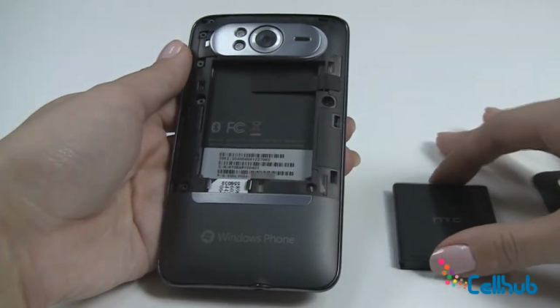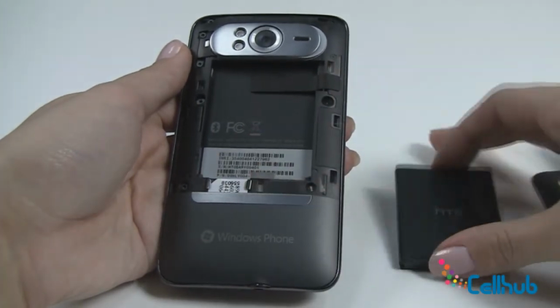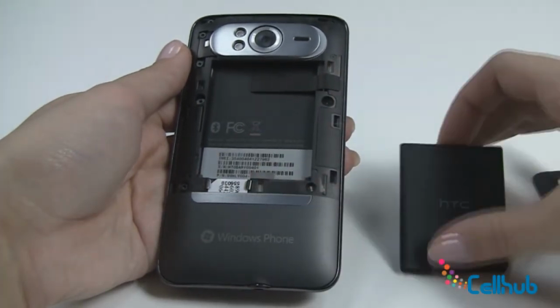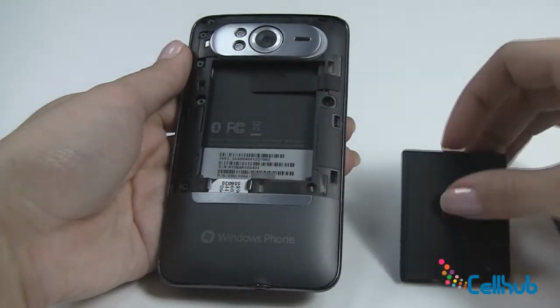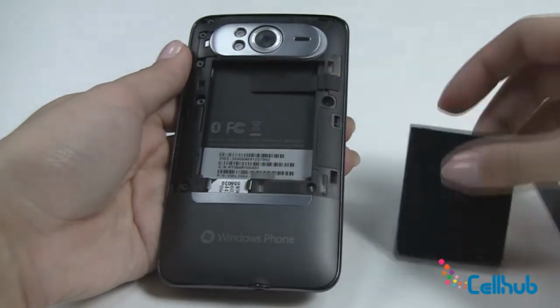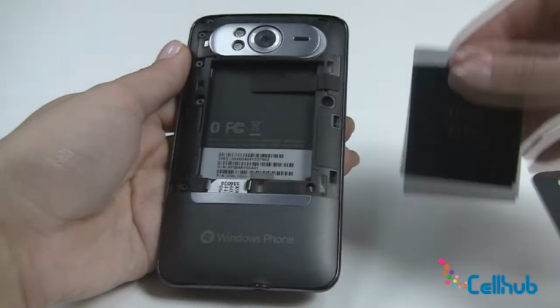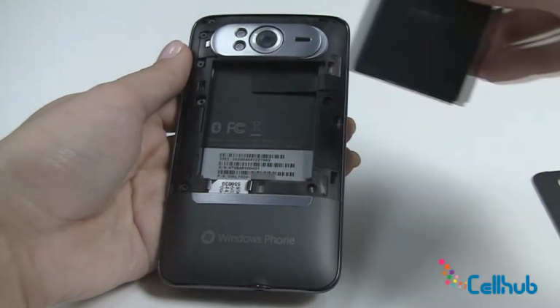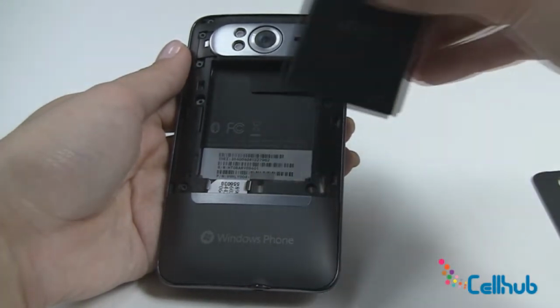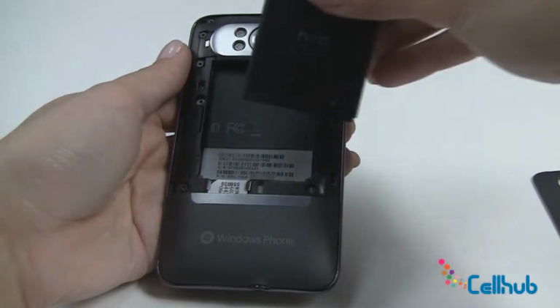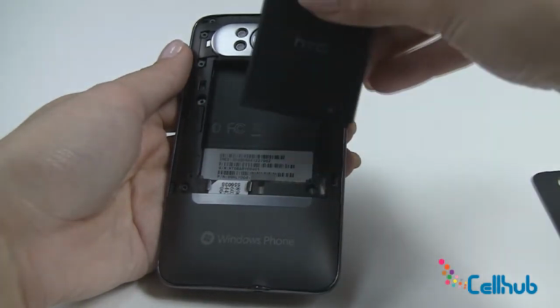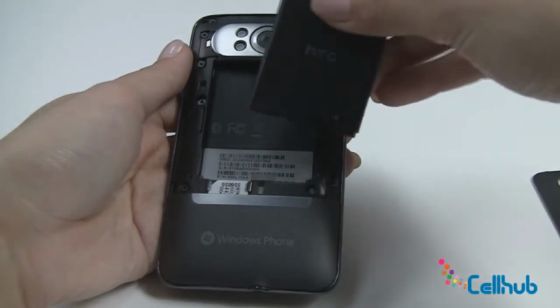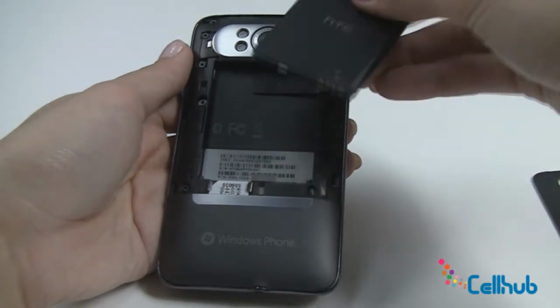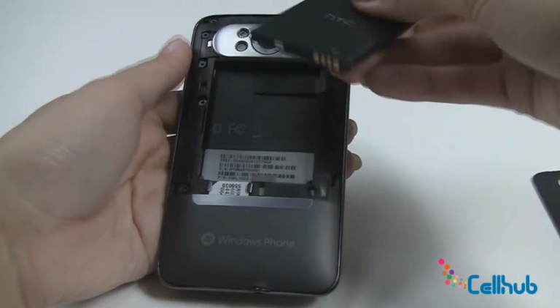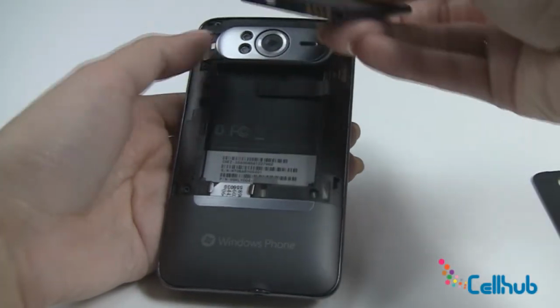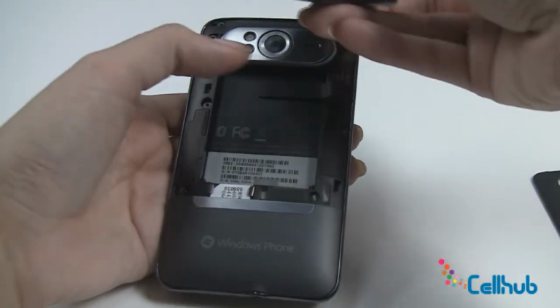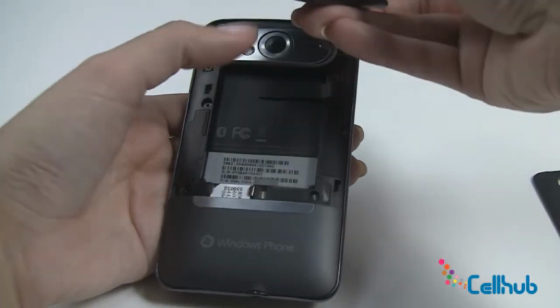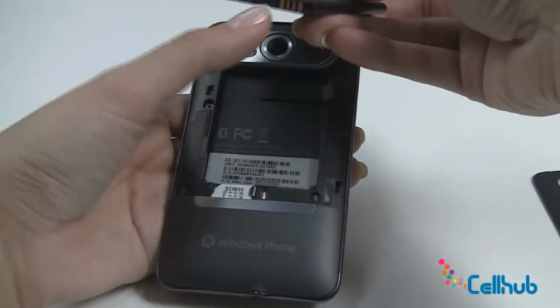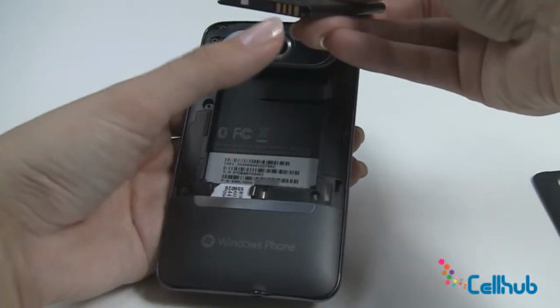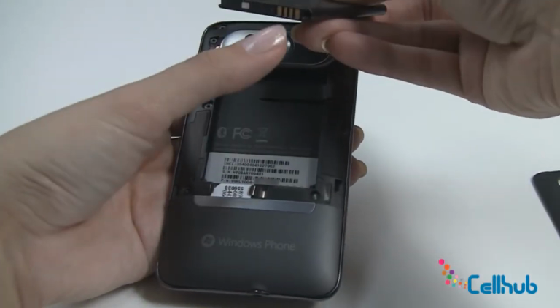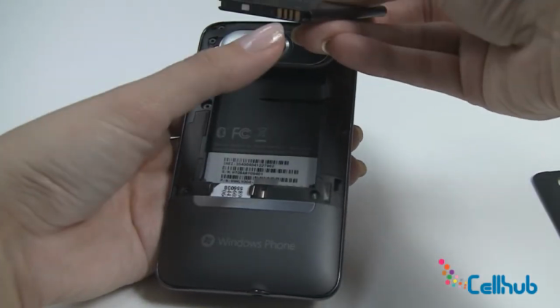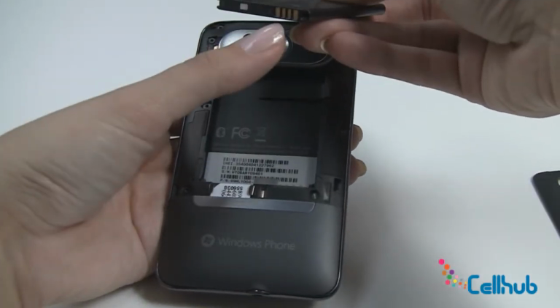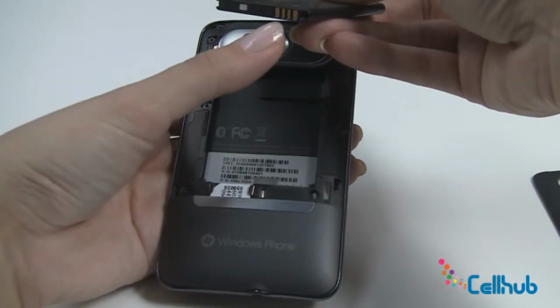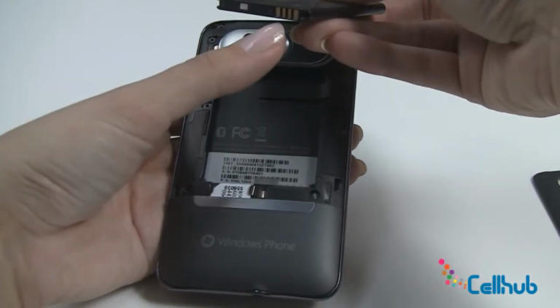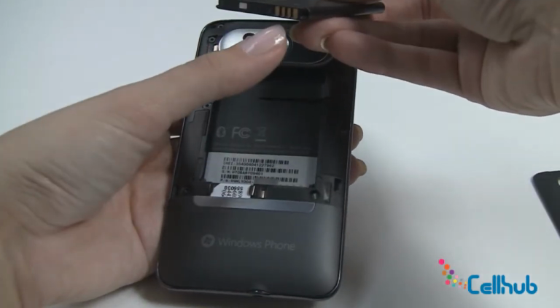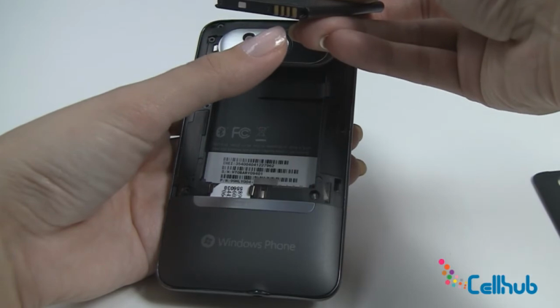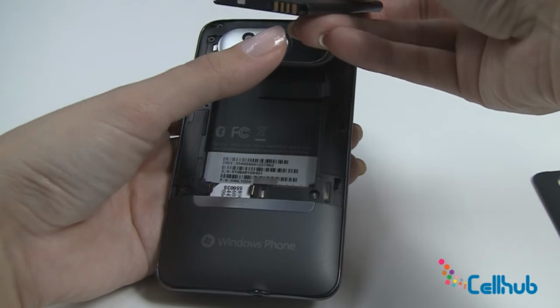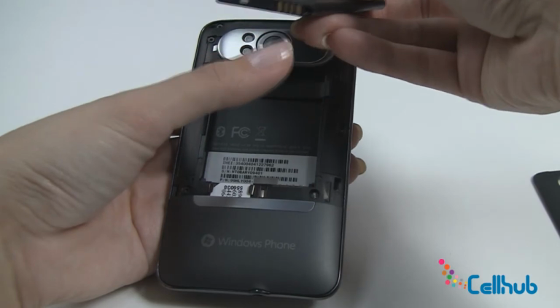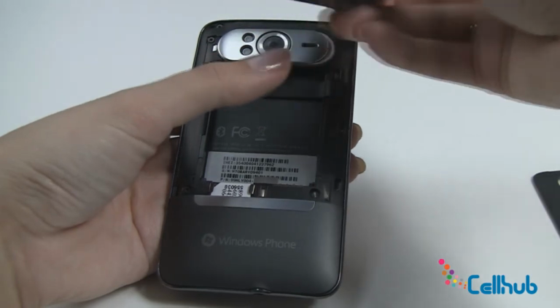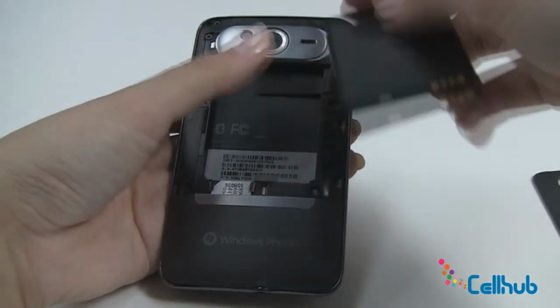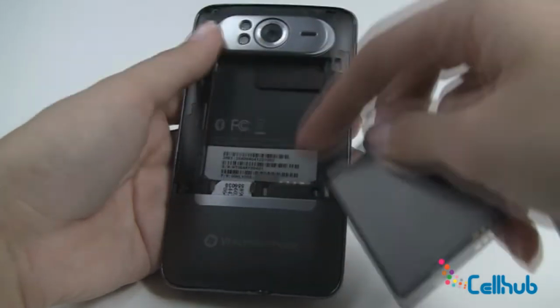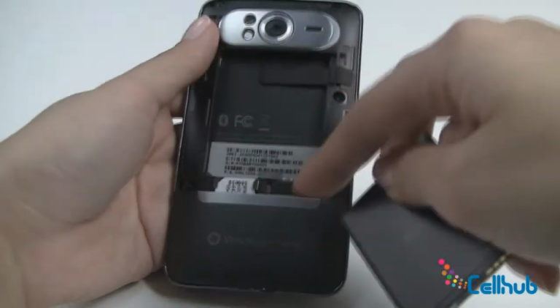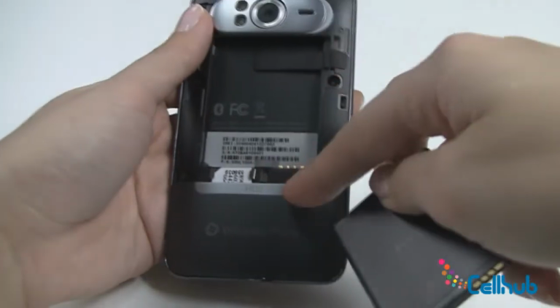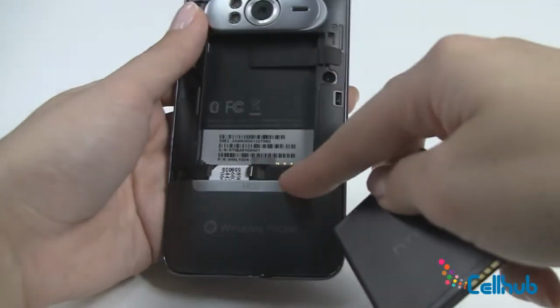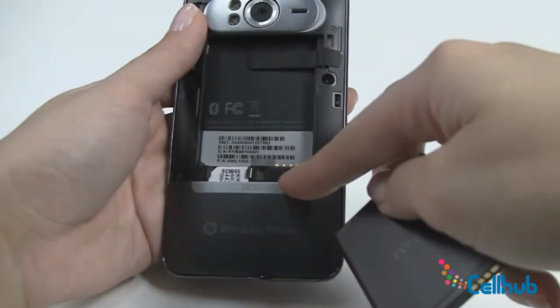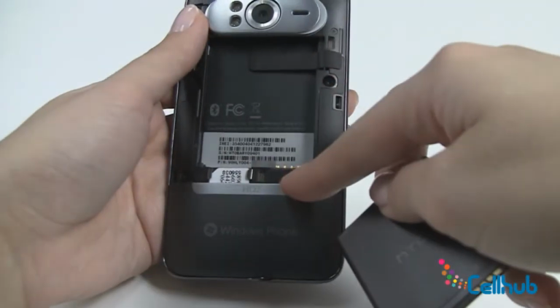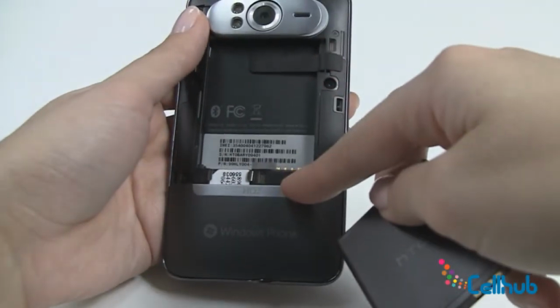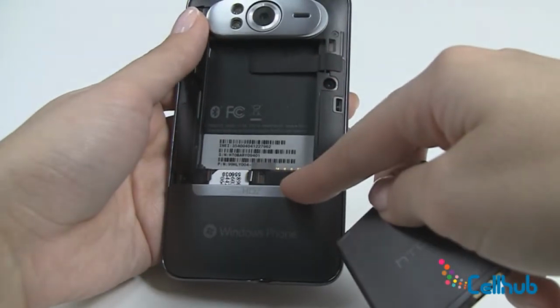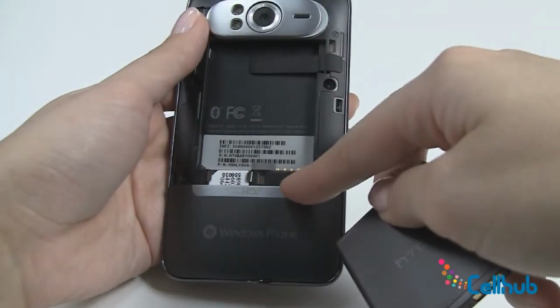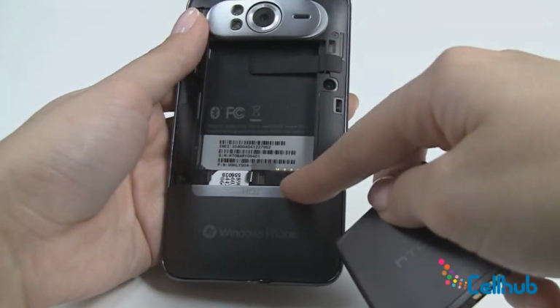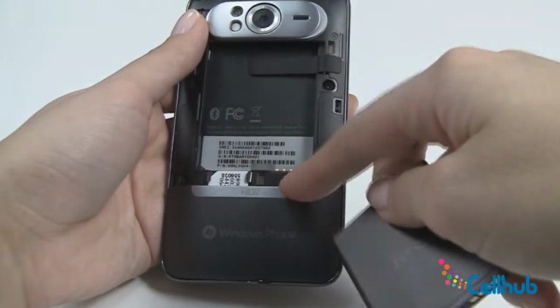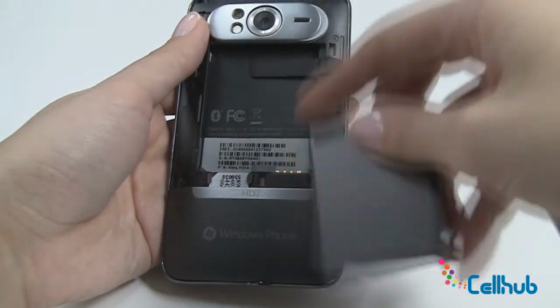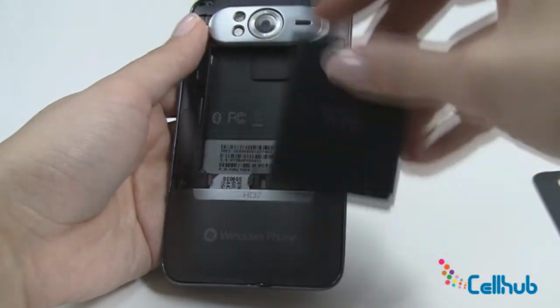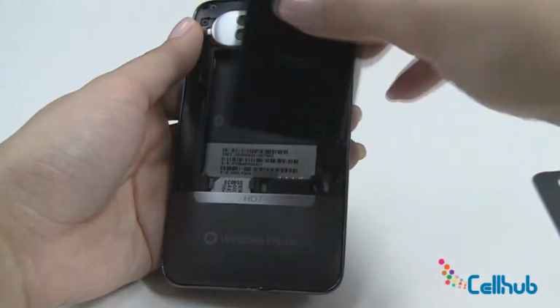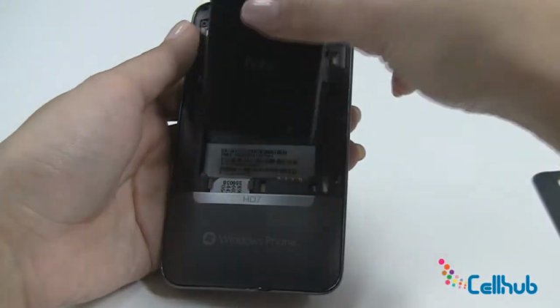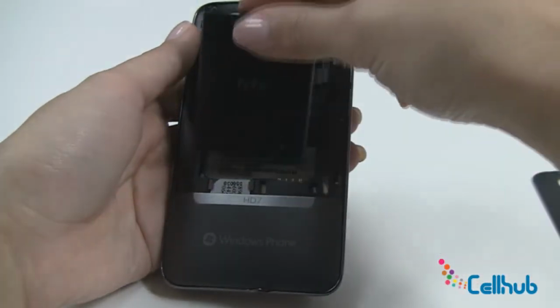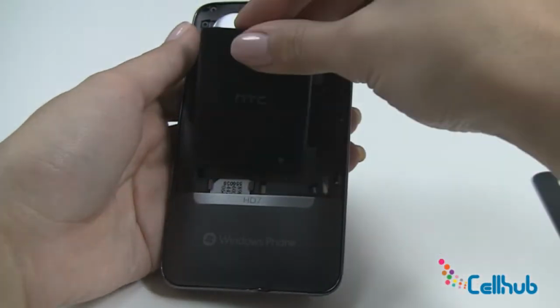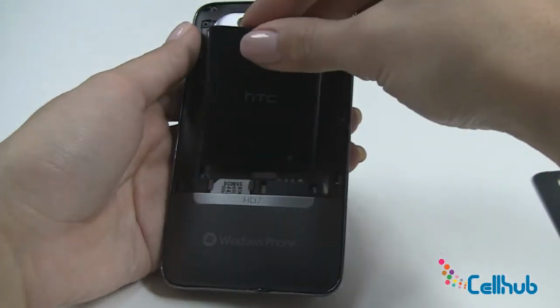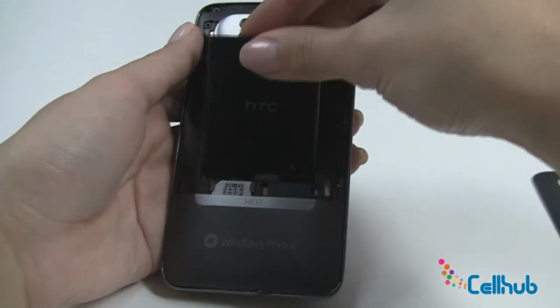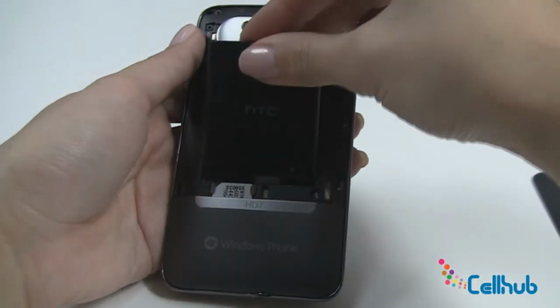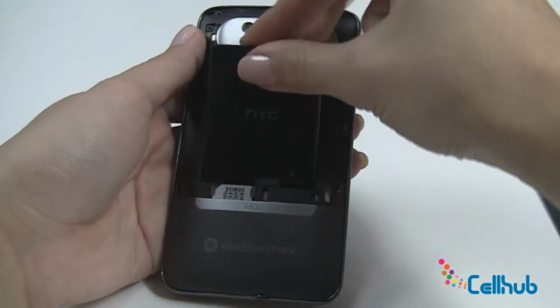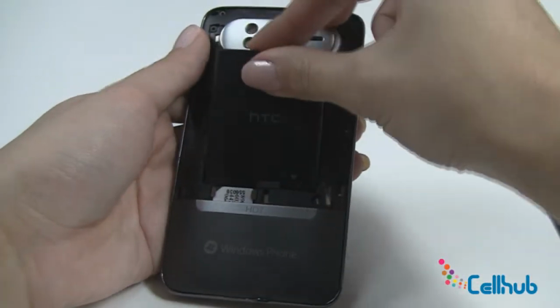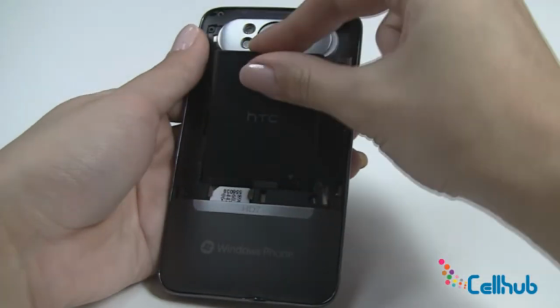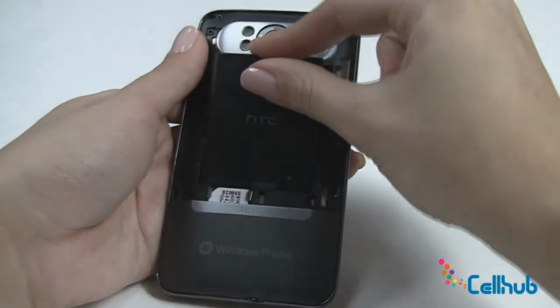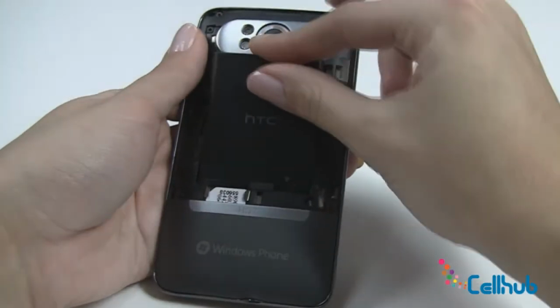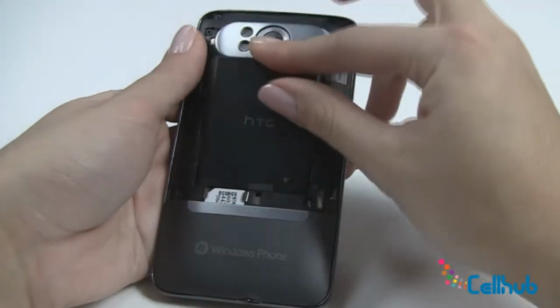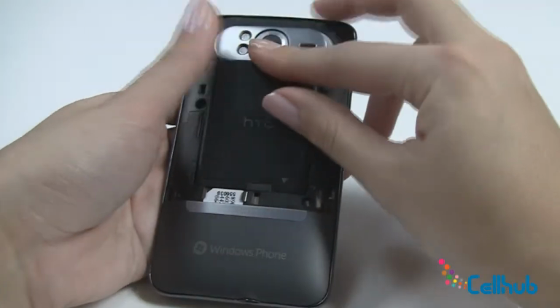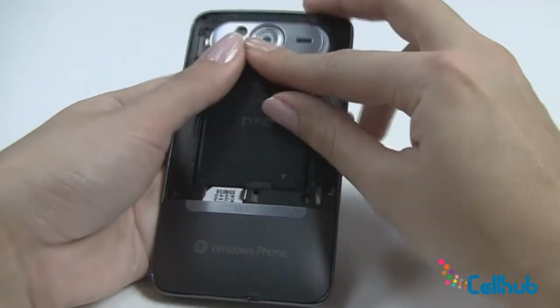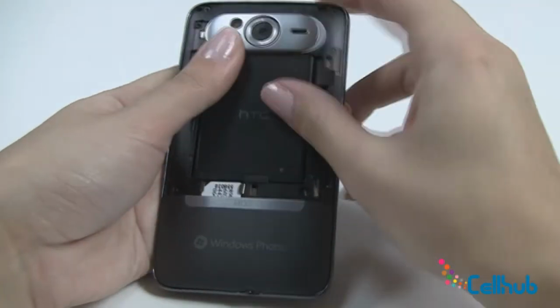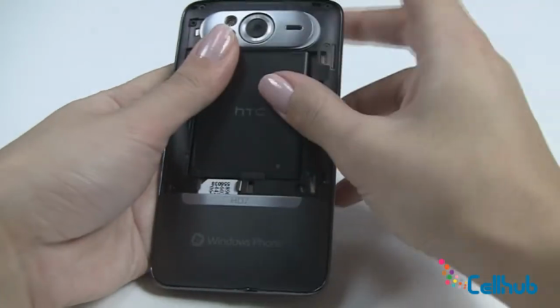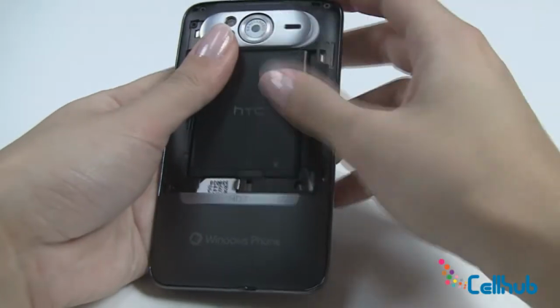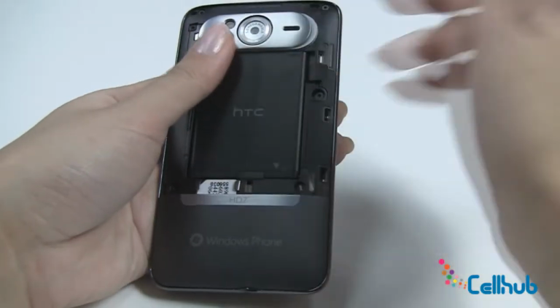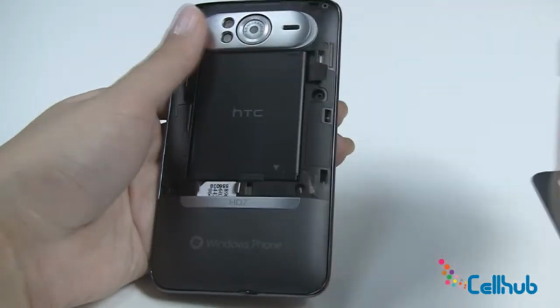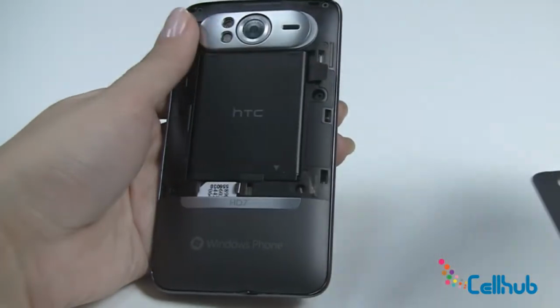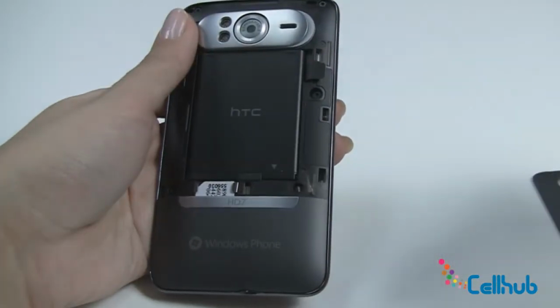Next, you want to take your battery, match the metal on the battery with the metal inside the telephone and just insert.